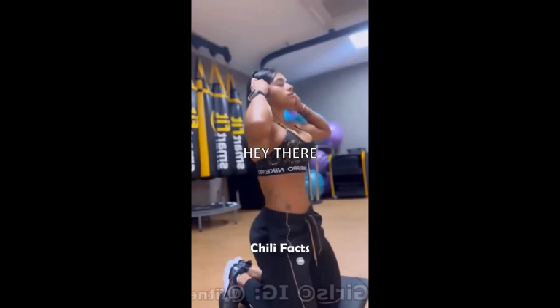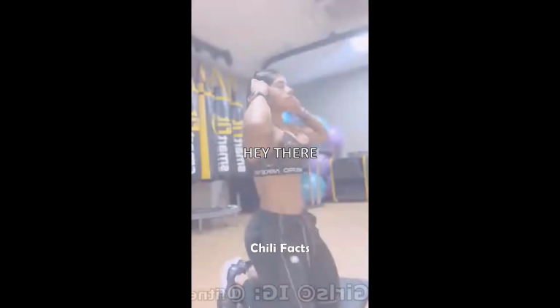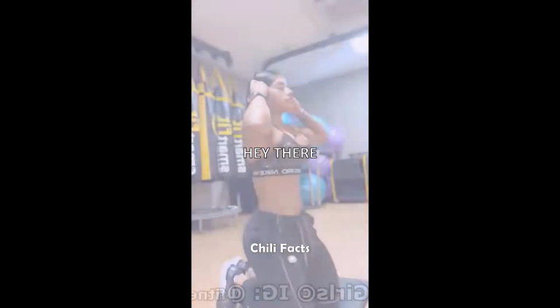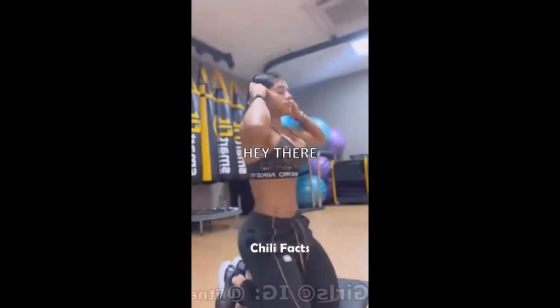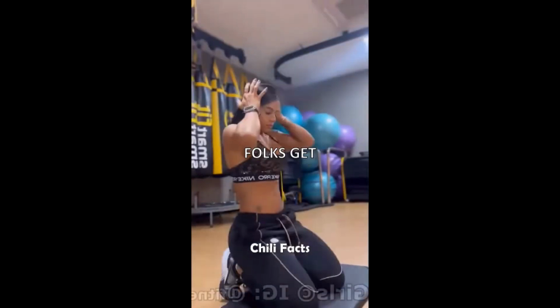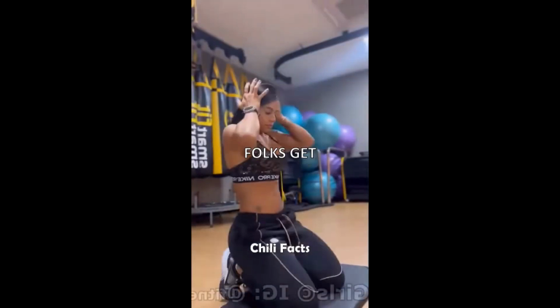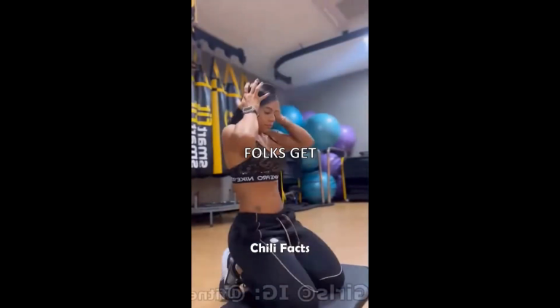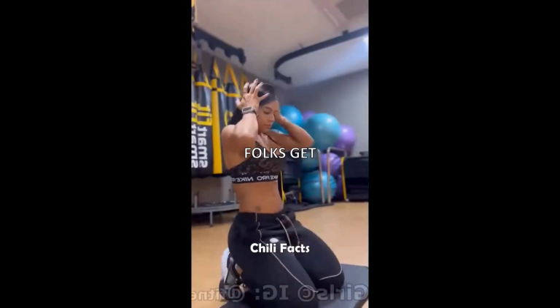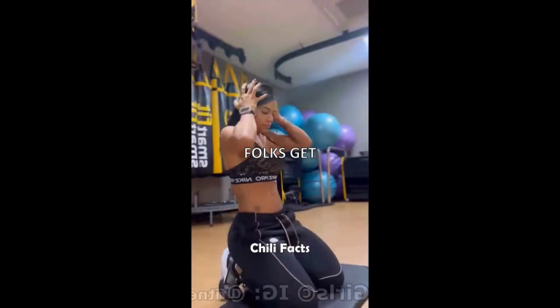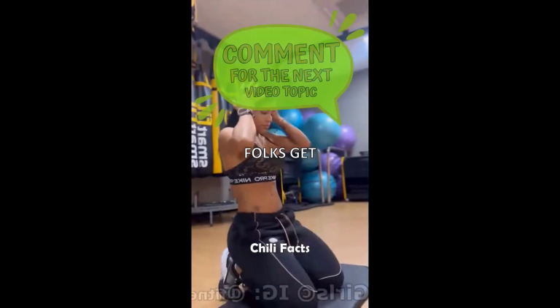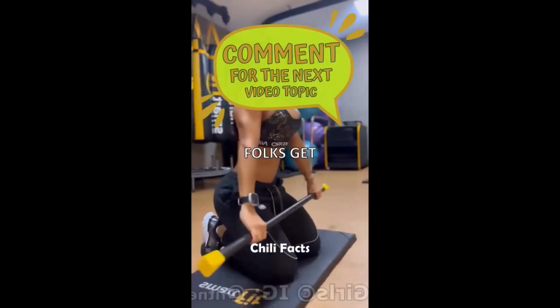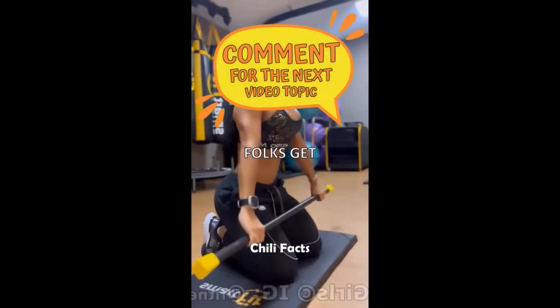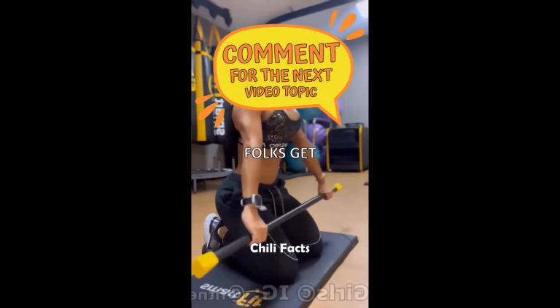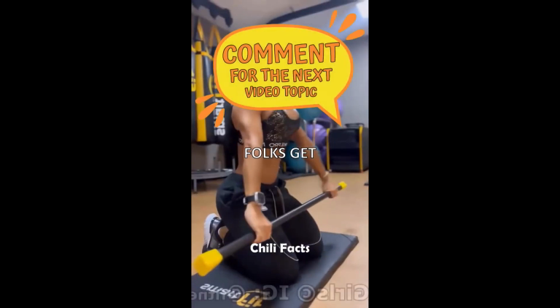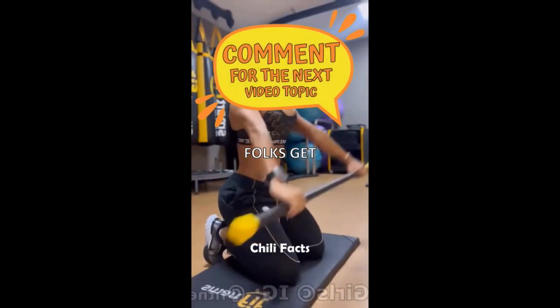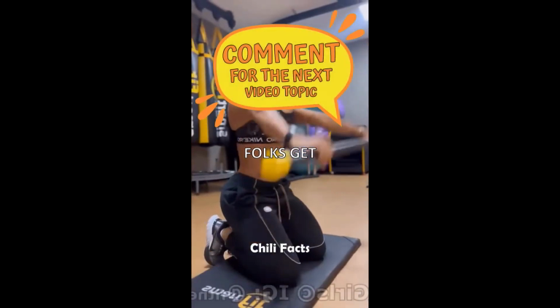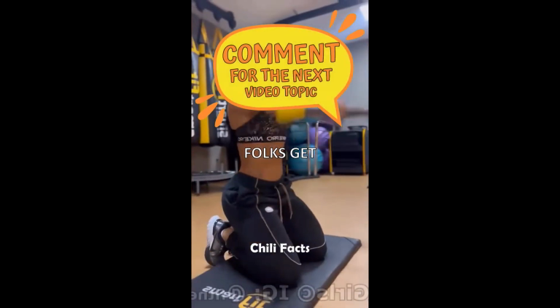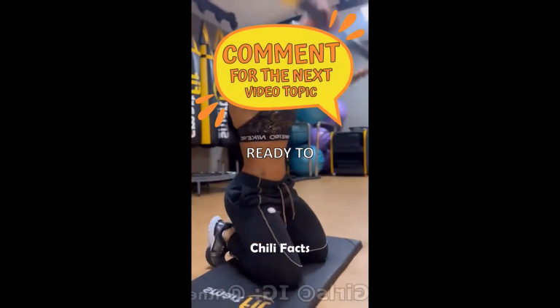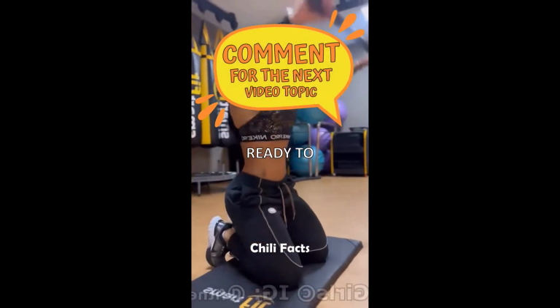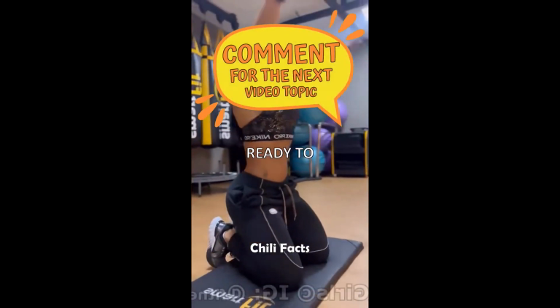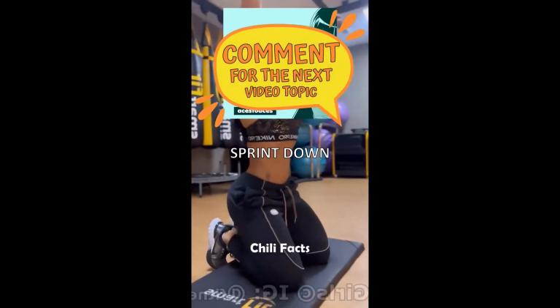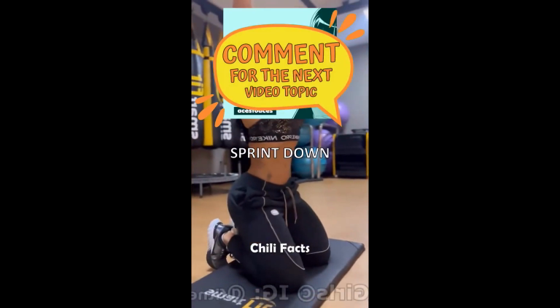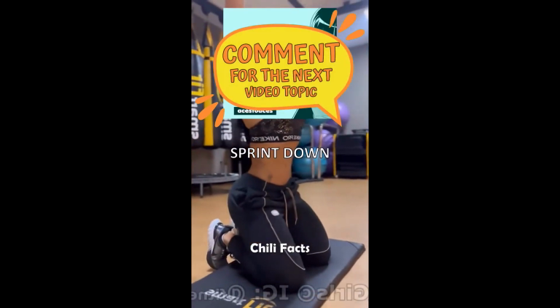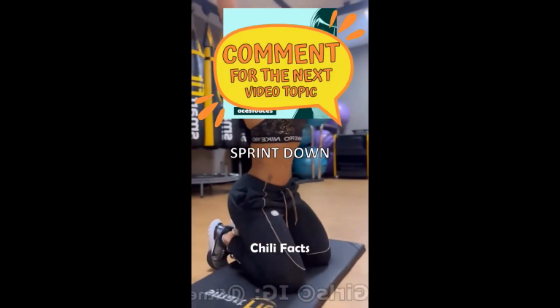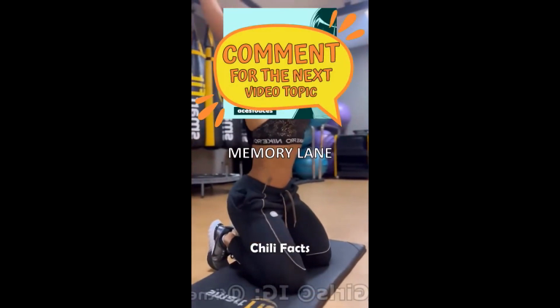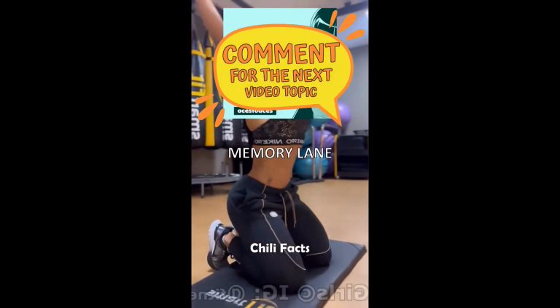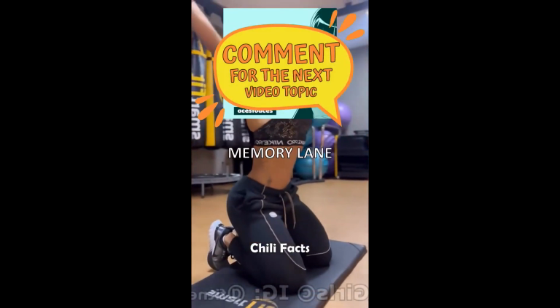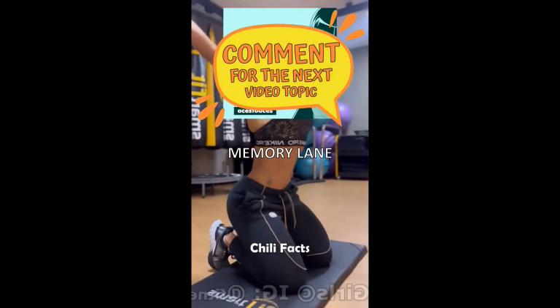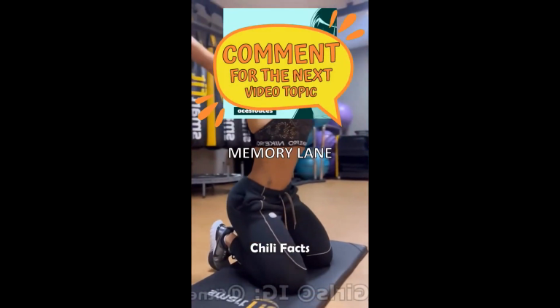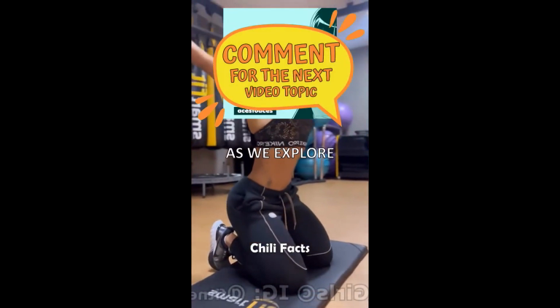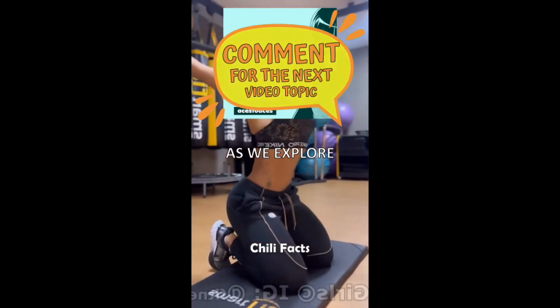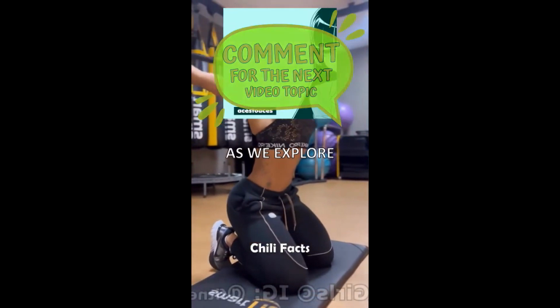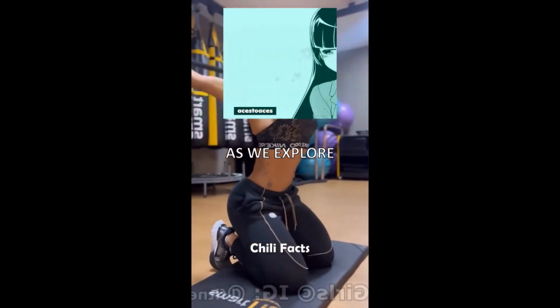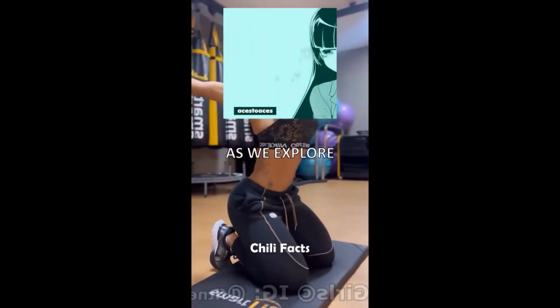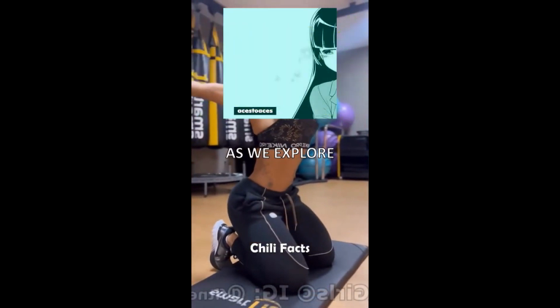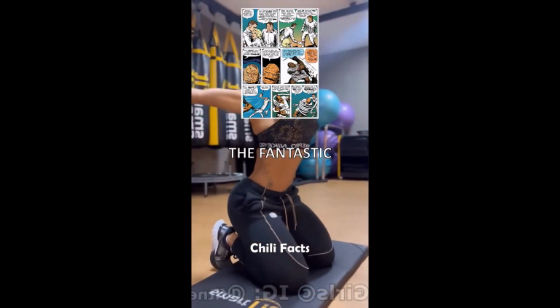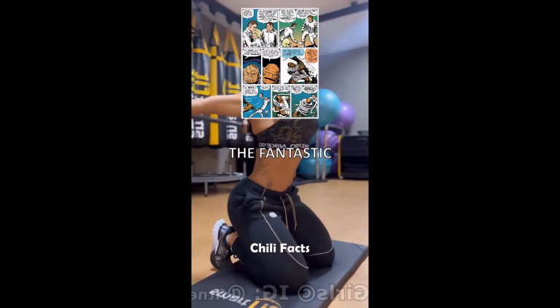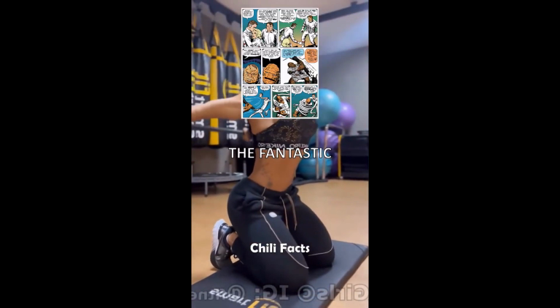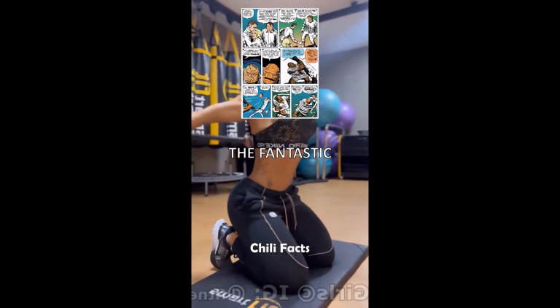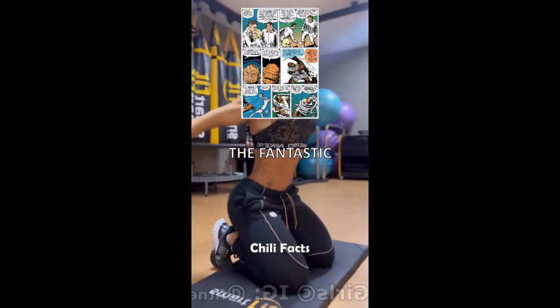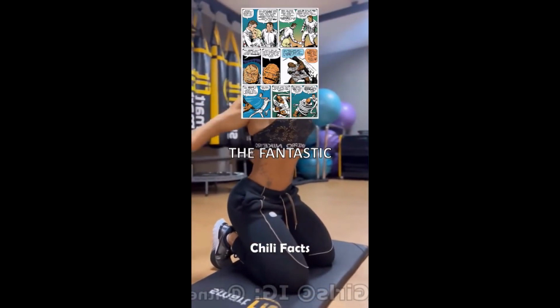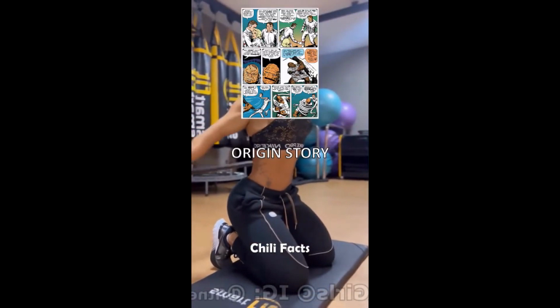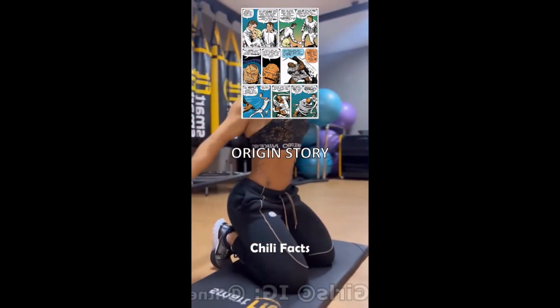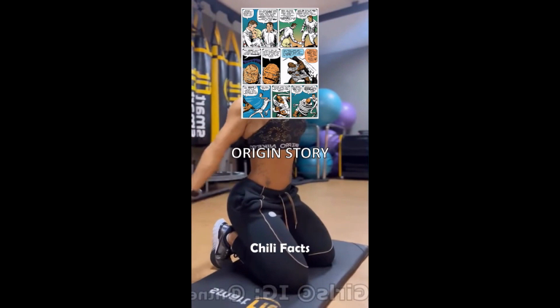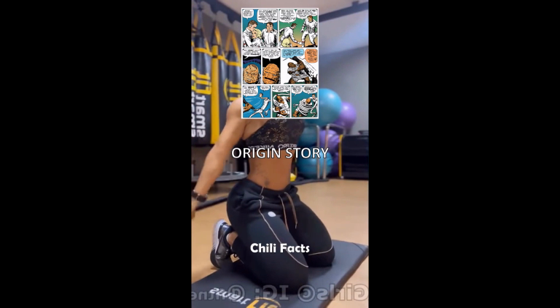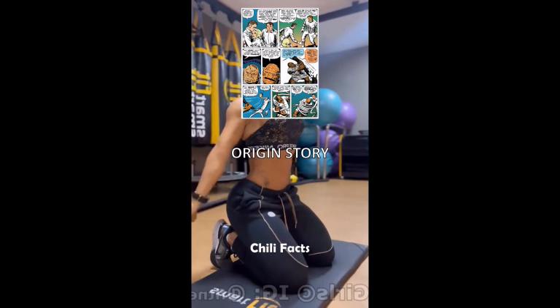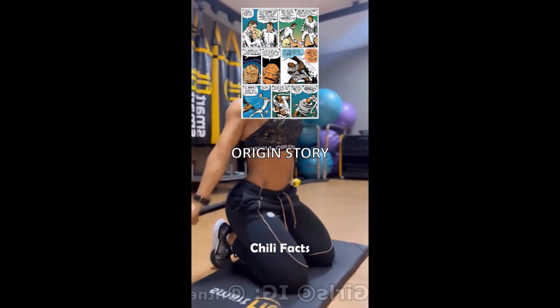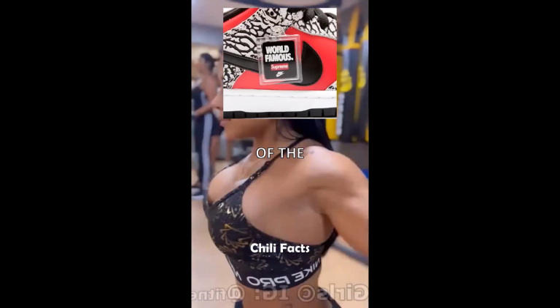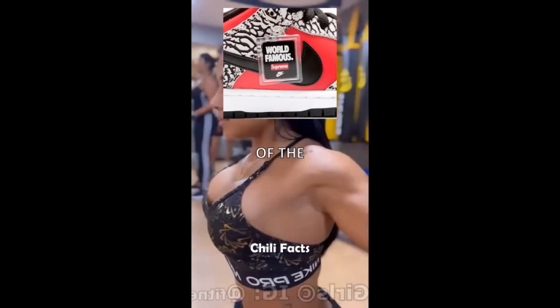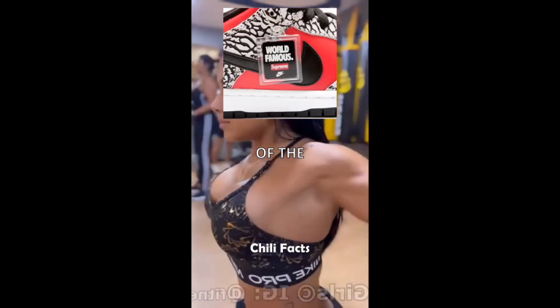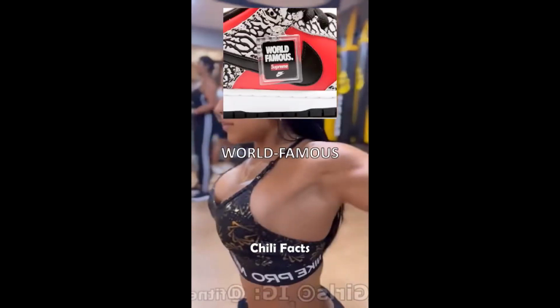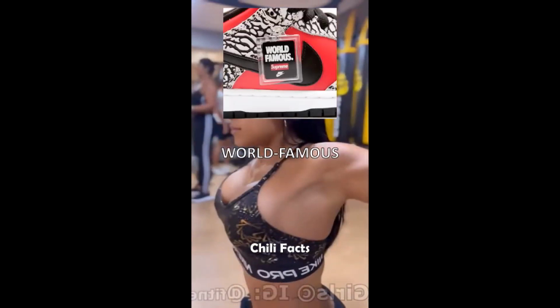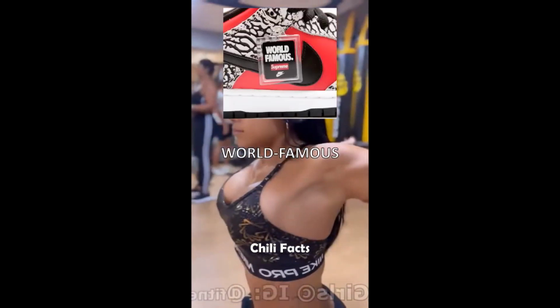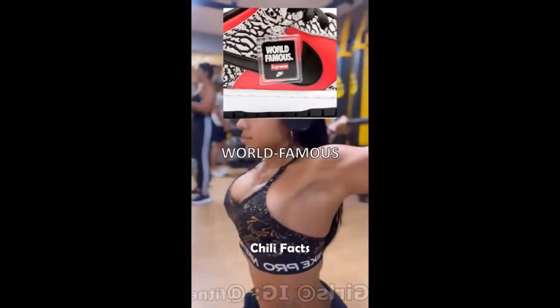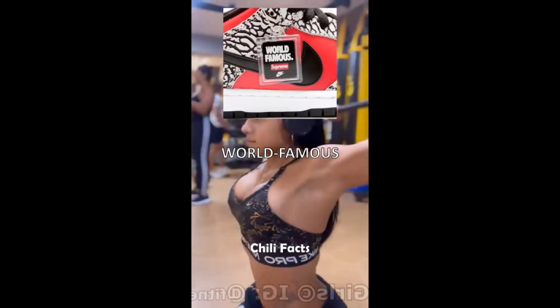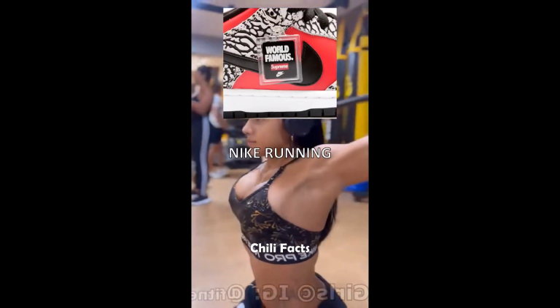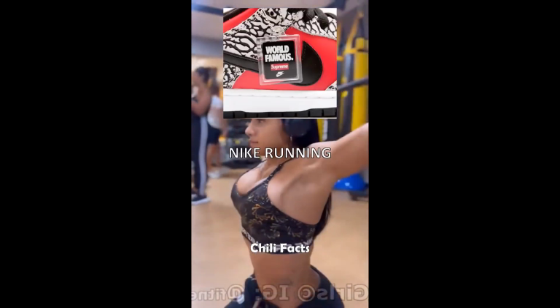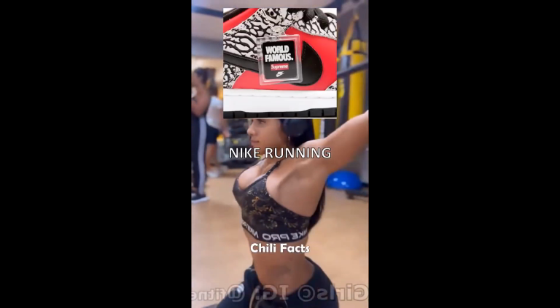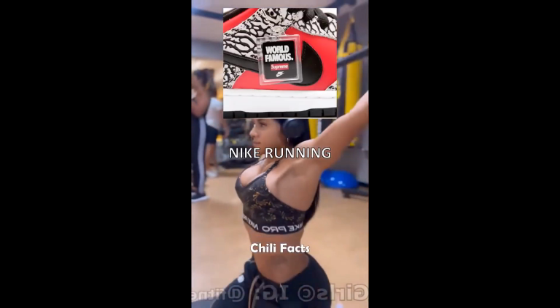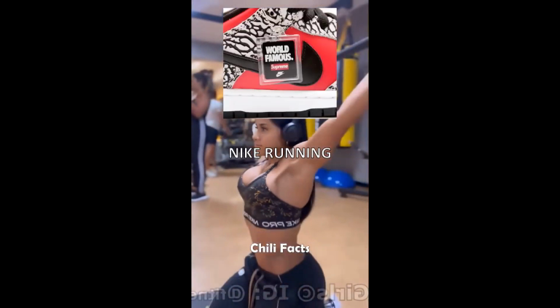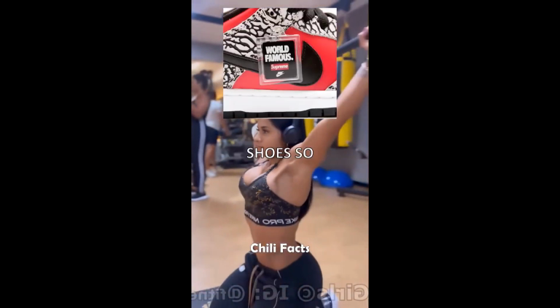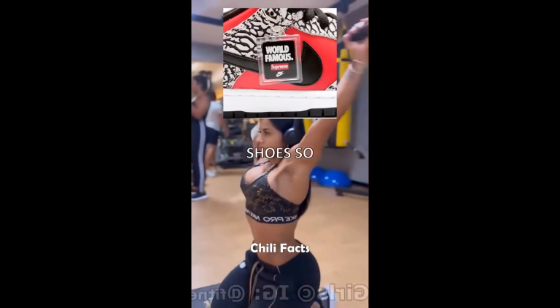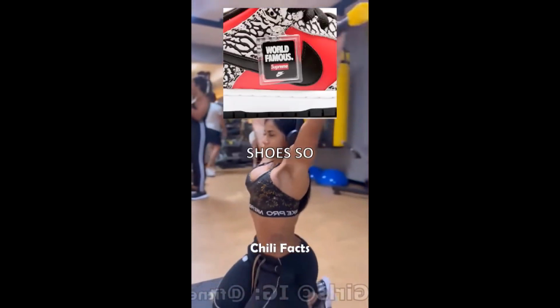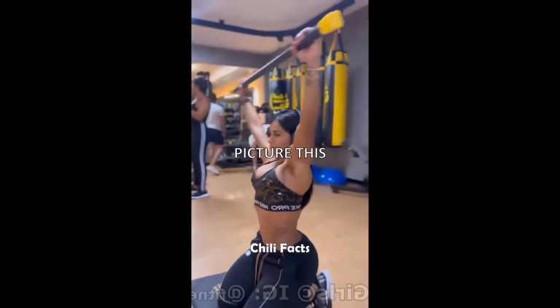Hey there, folks. Get ready to sprint down memory lane as we explore the fantastic origin story of the world-famous Nike running shoes.